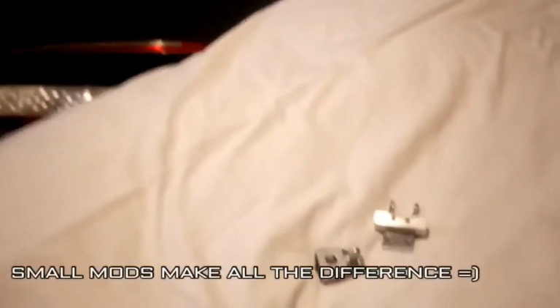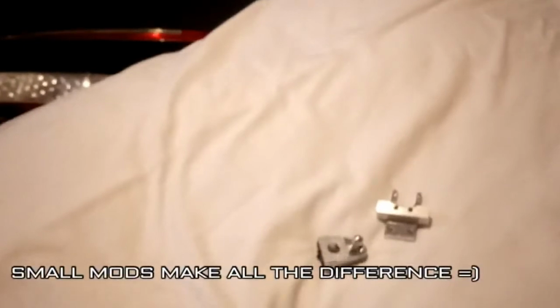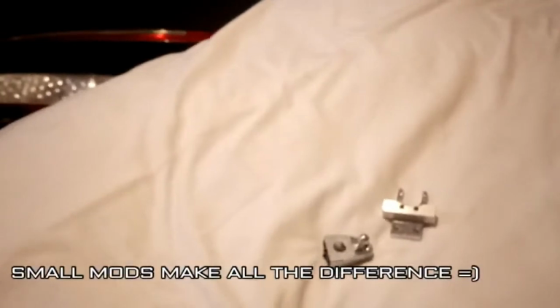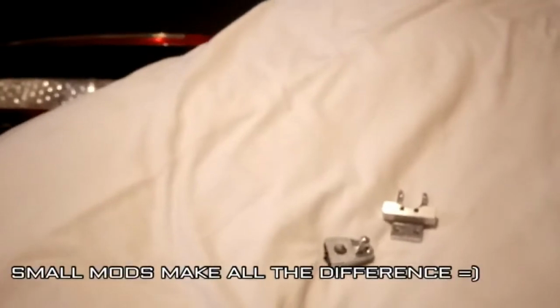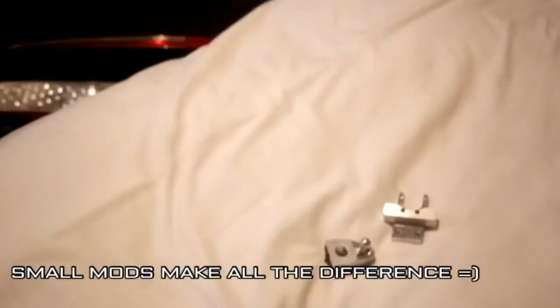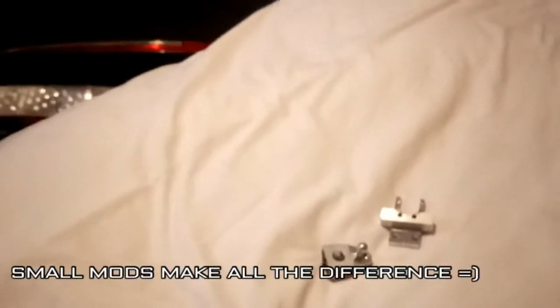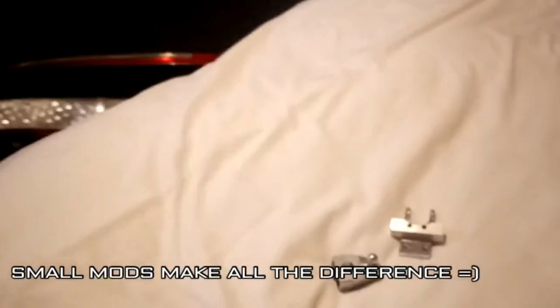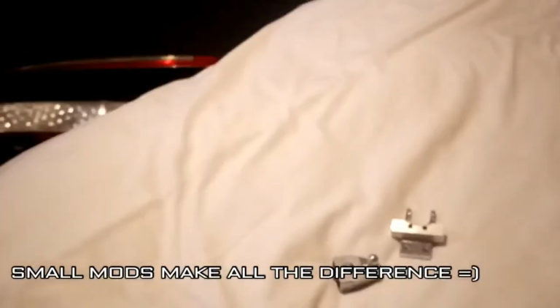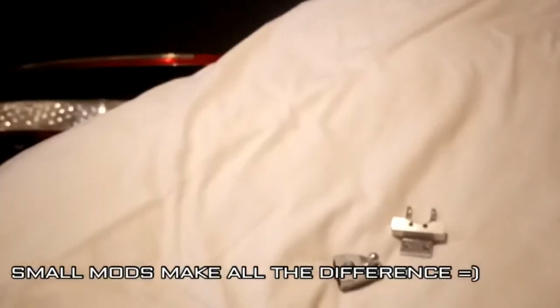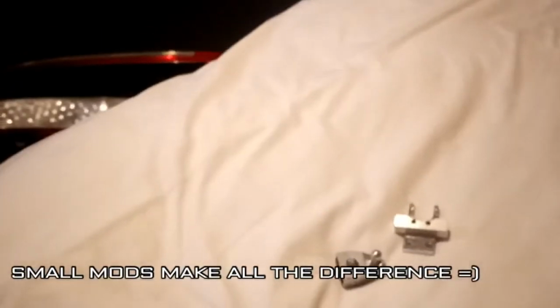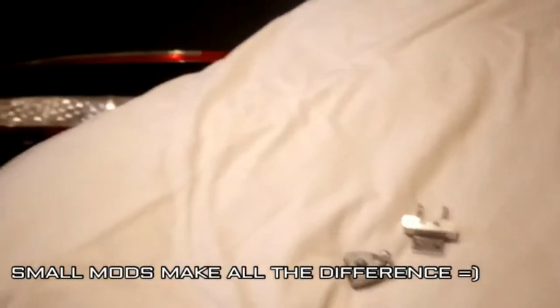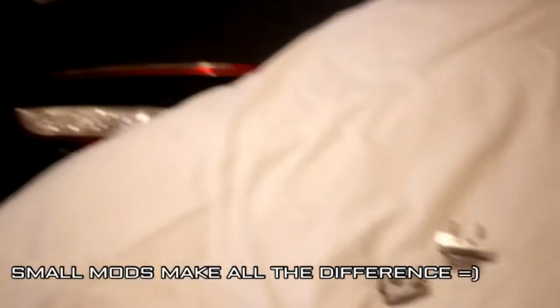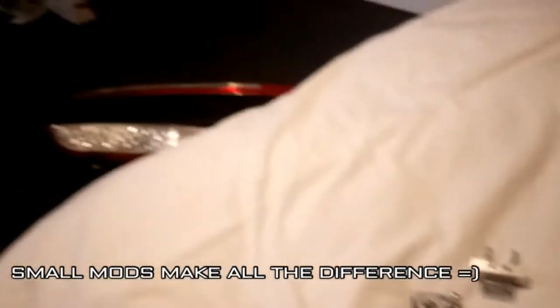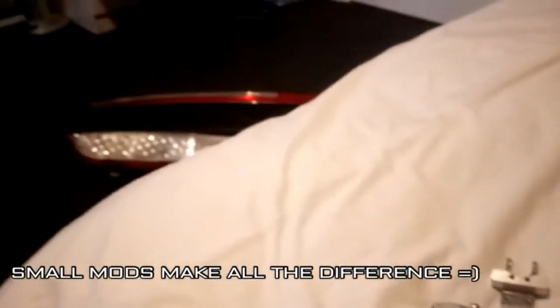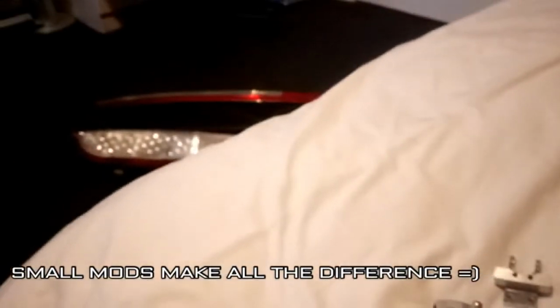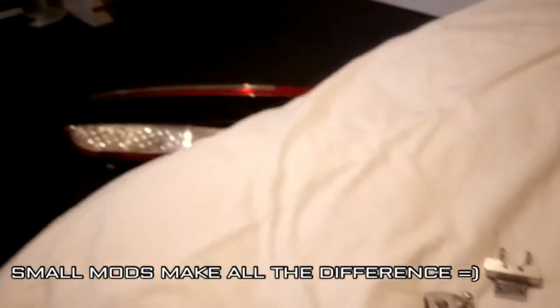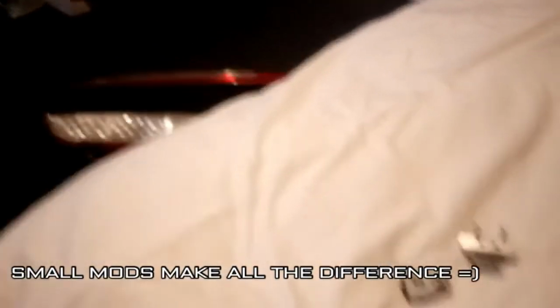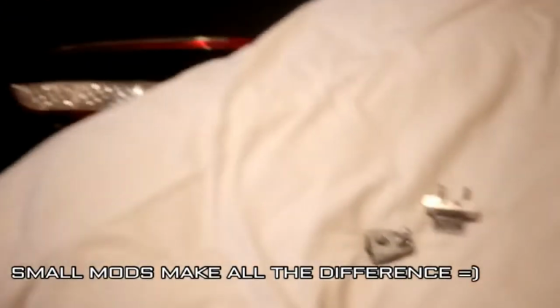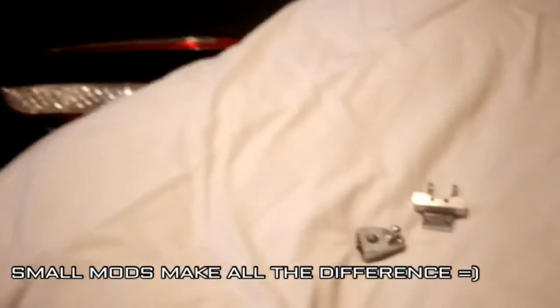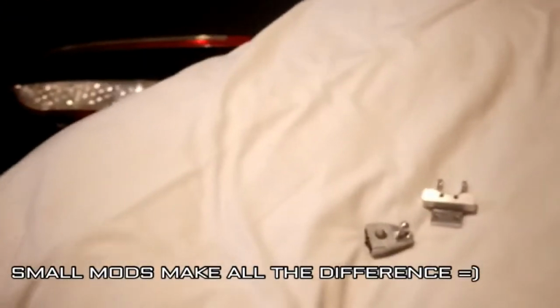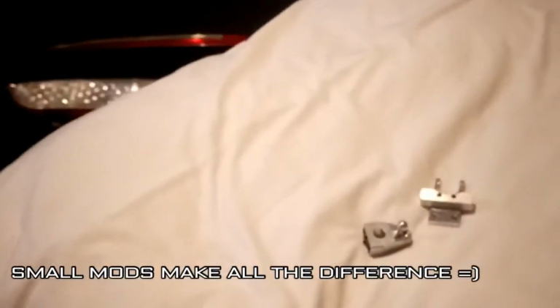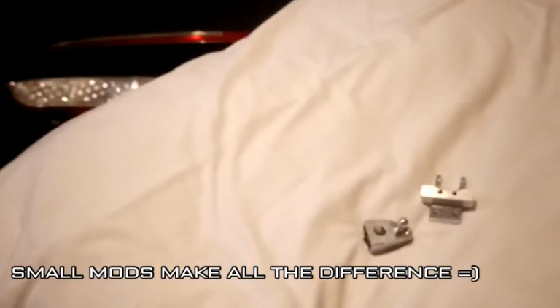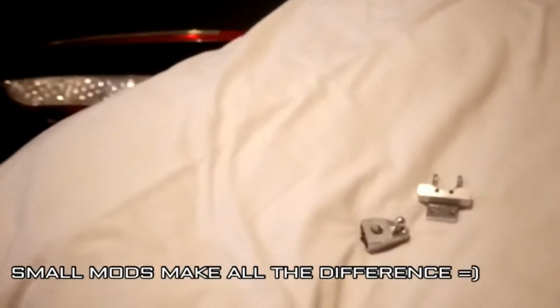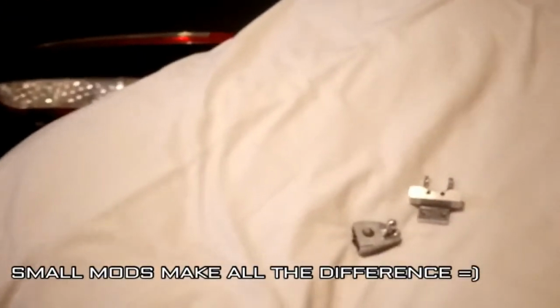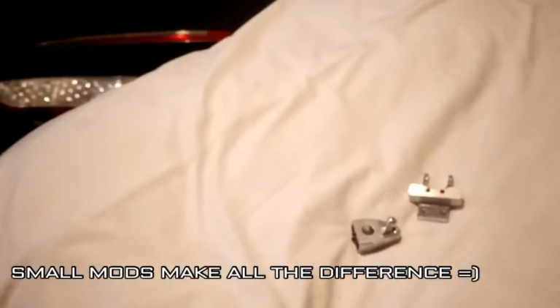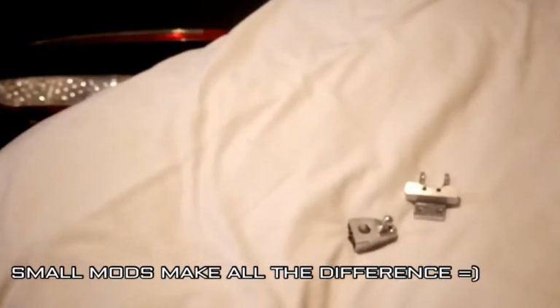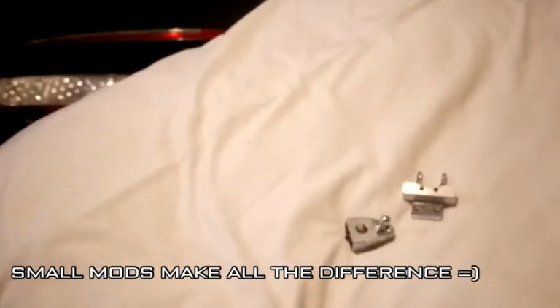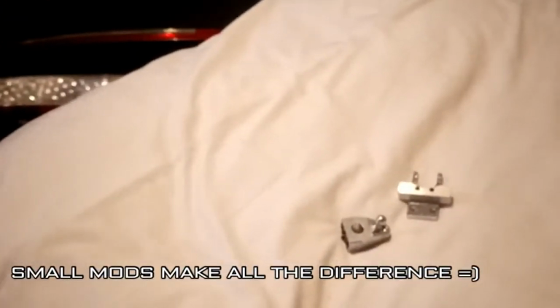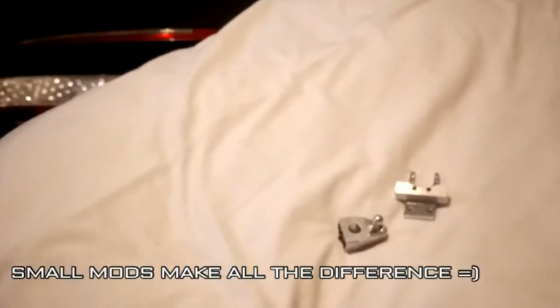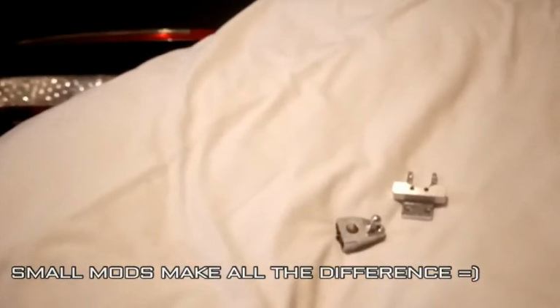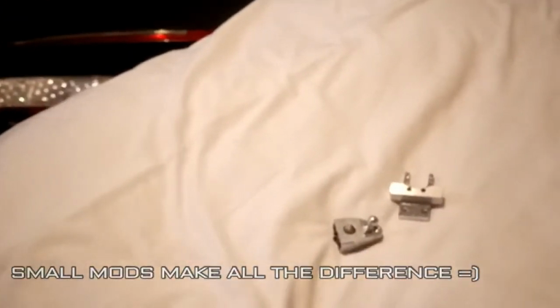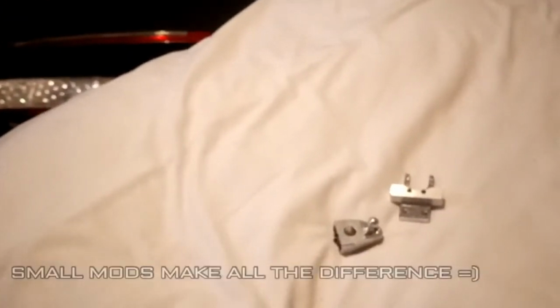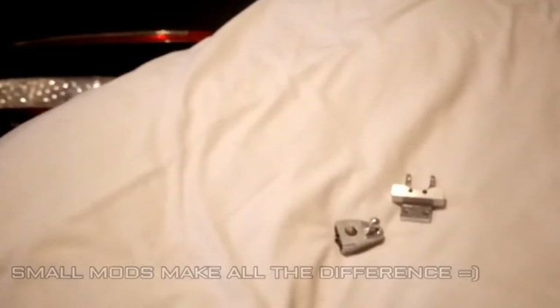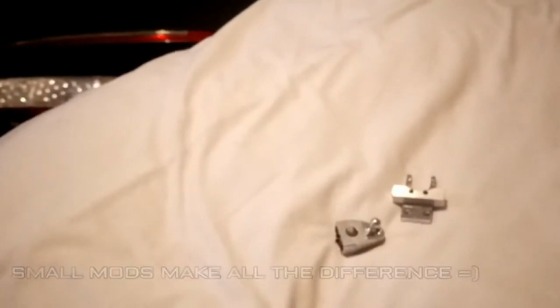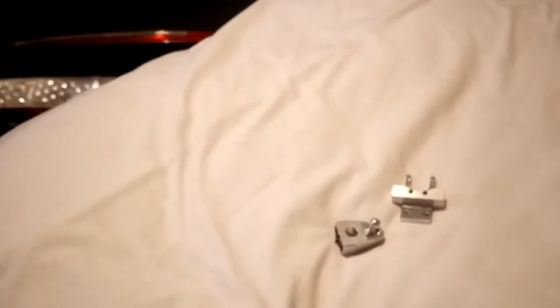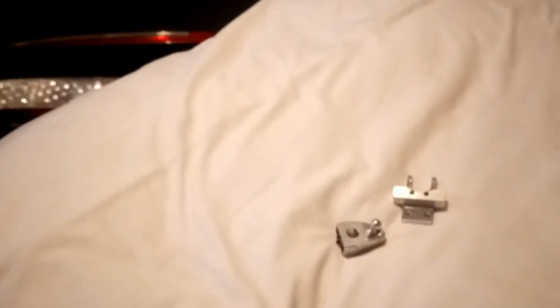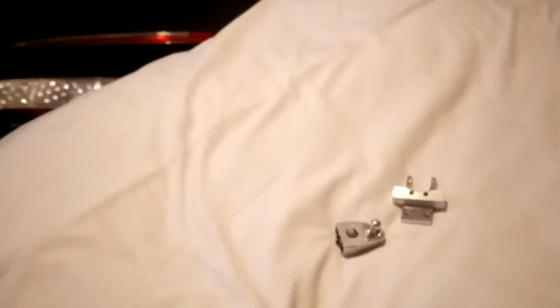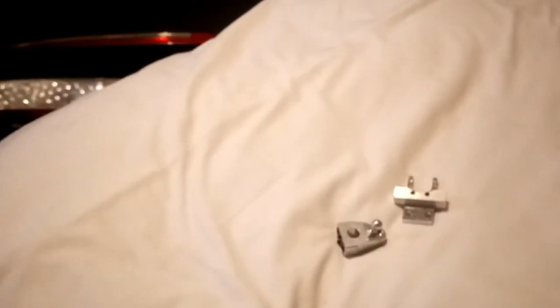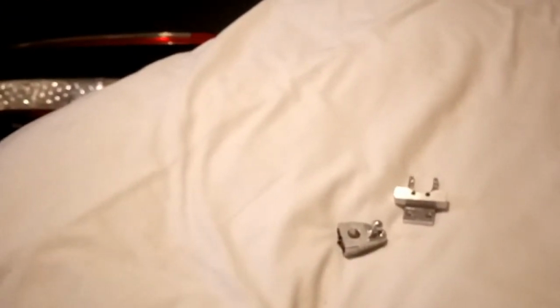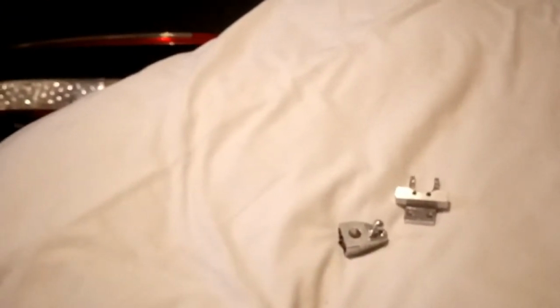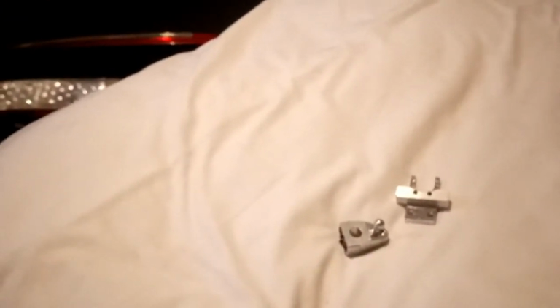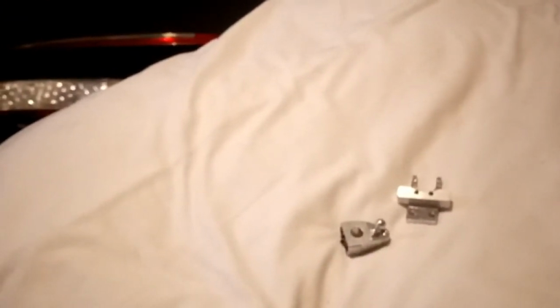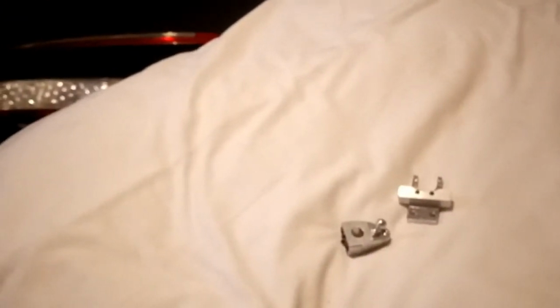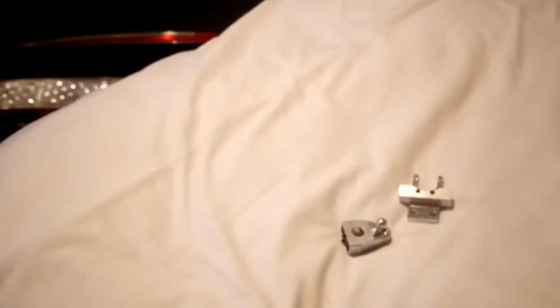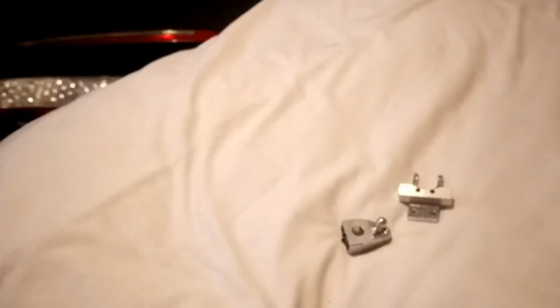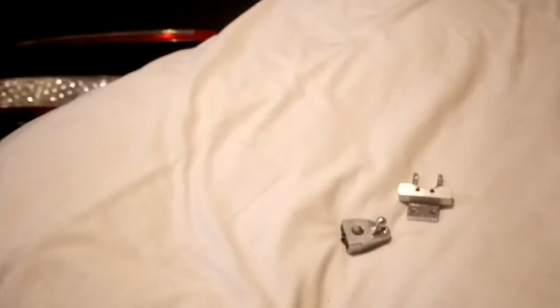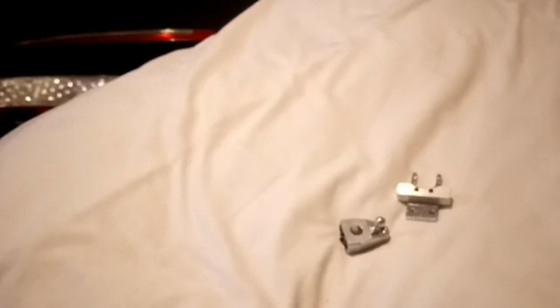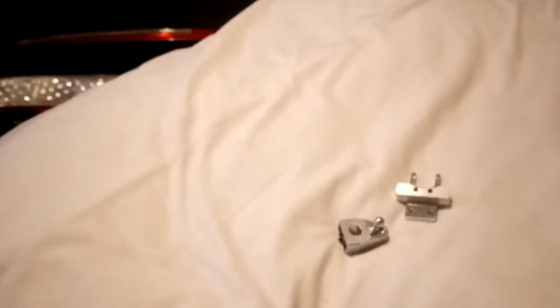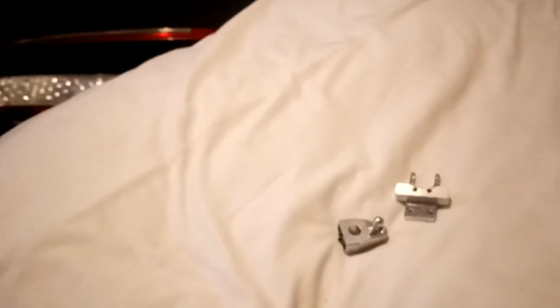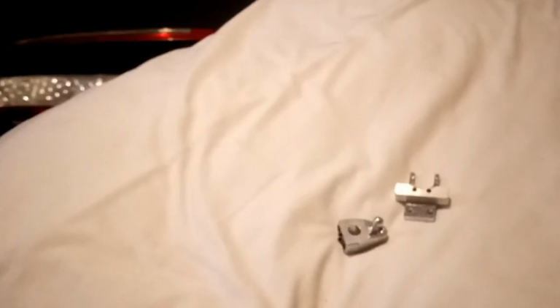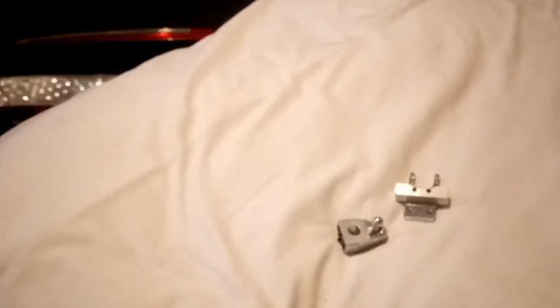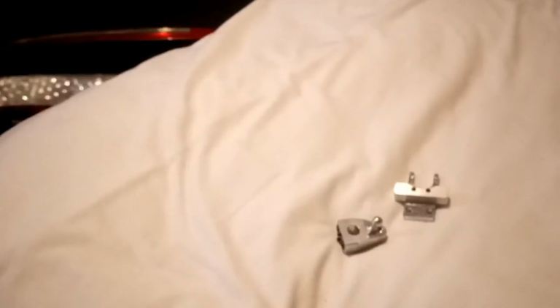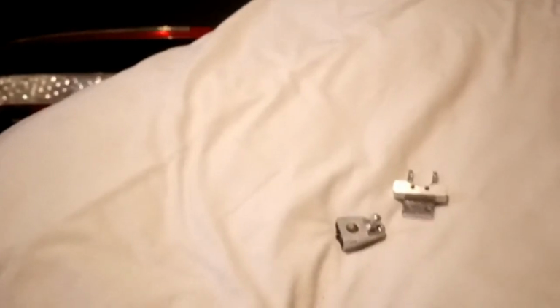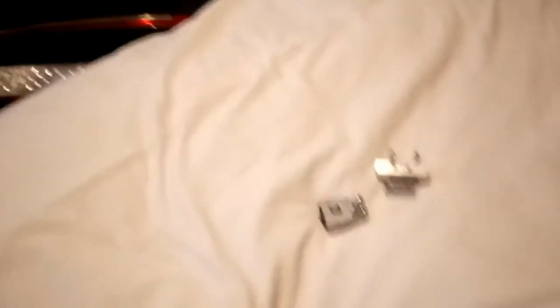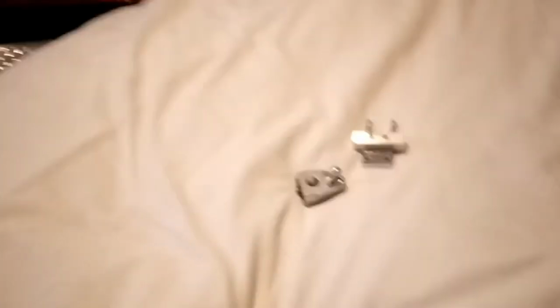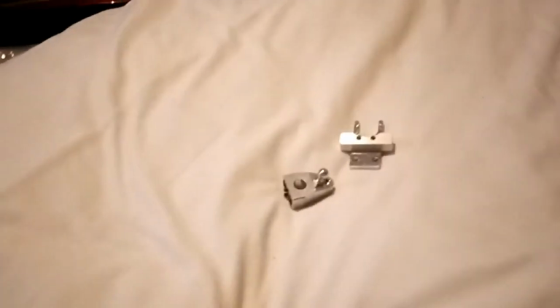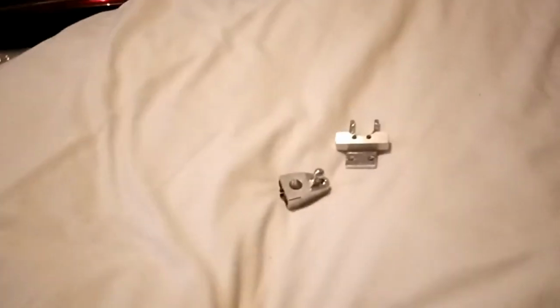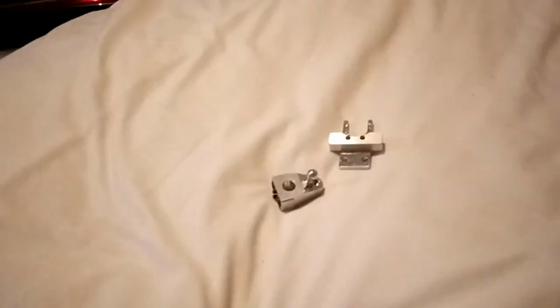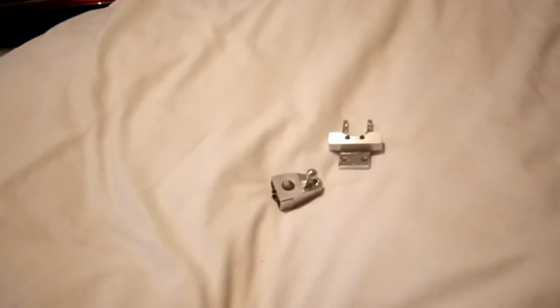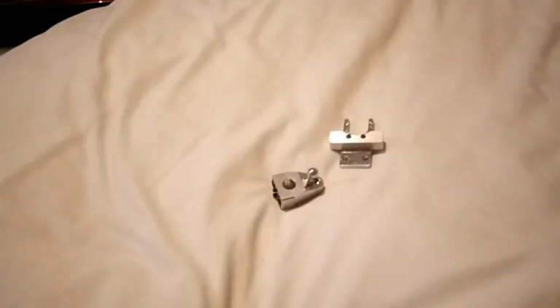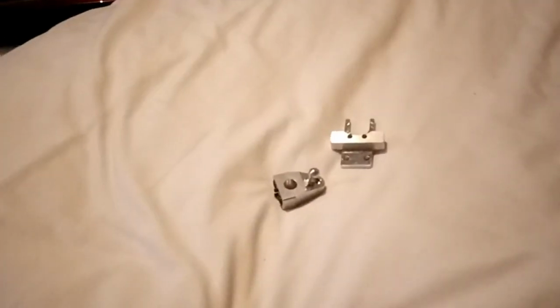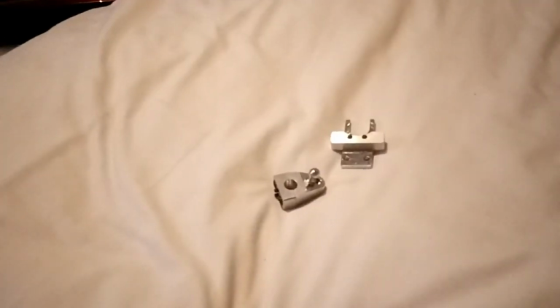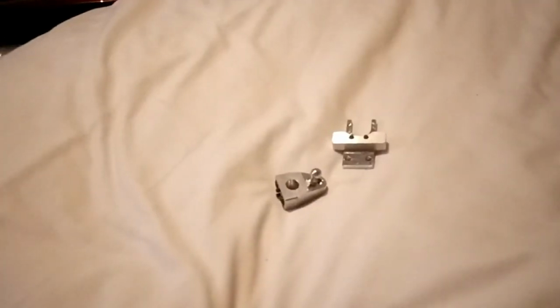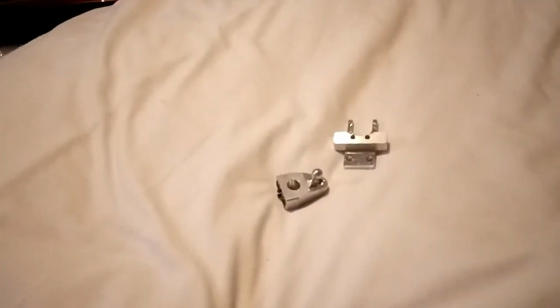I'm gonna go install them now. See you guys soon — I like it, it's very nice!